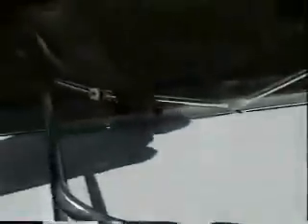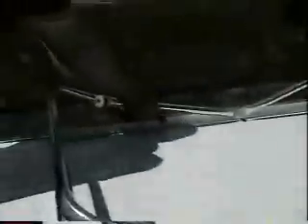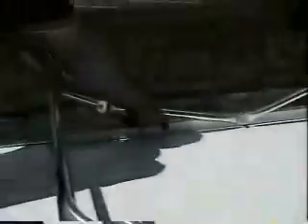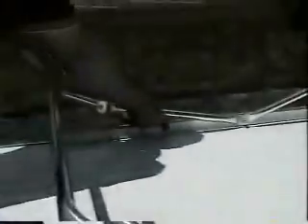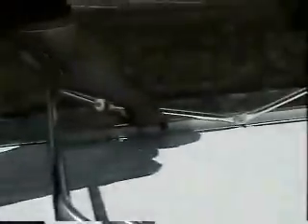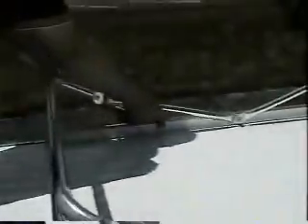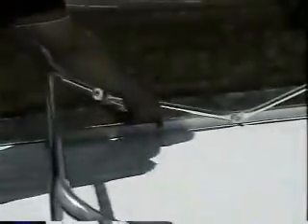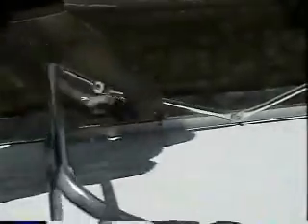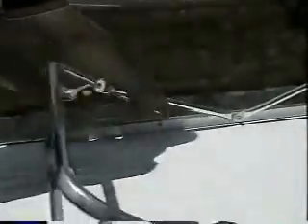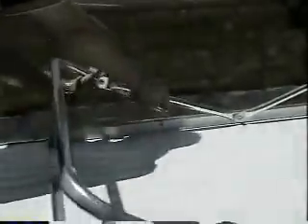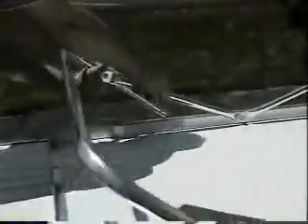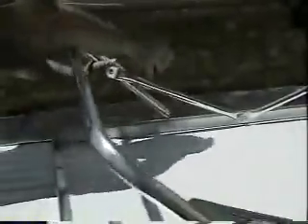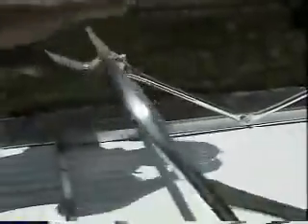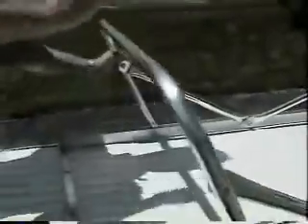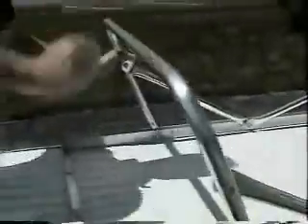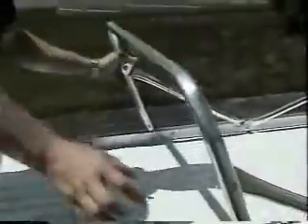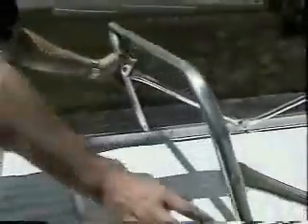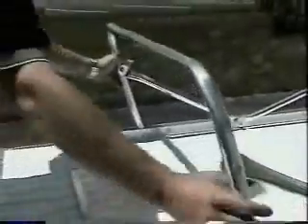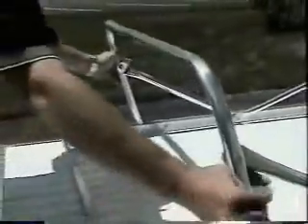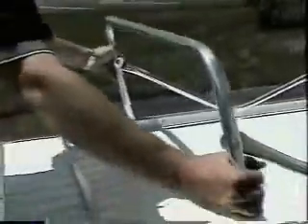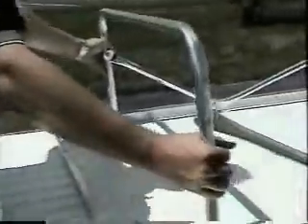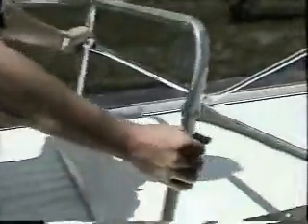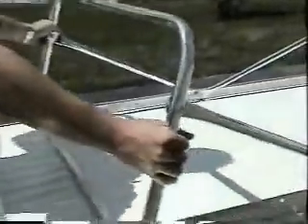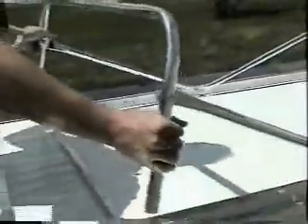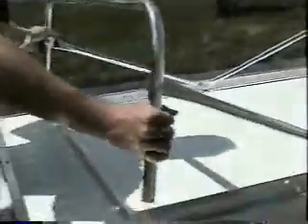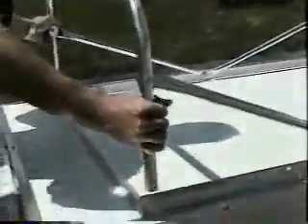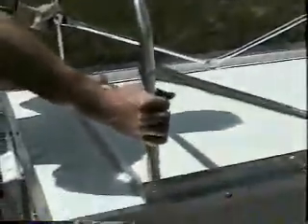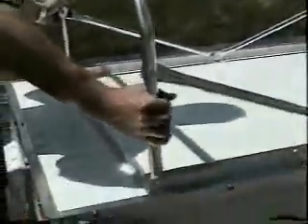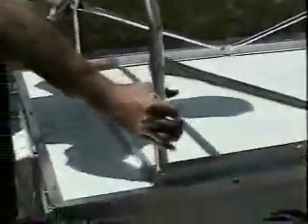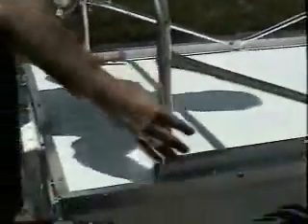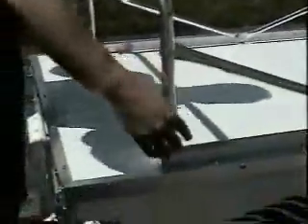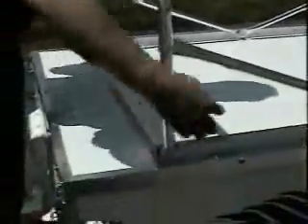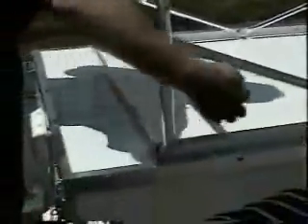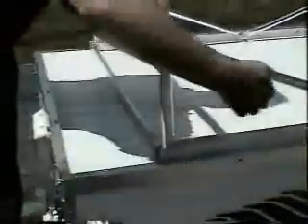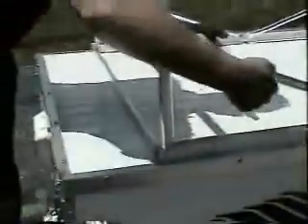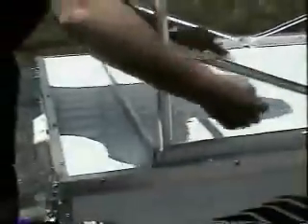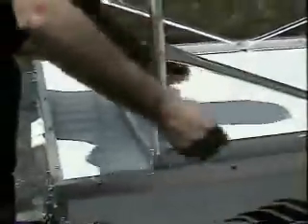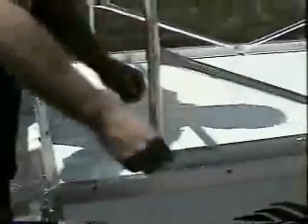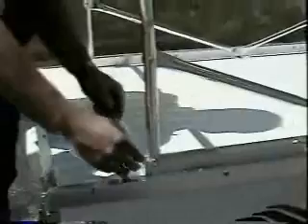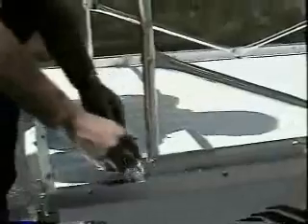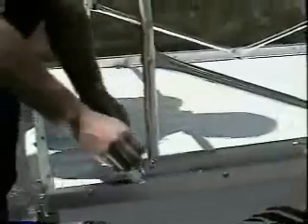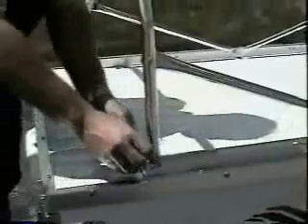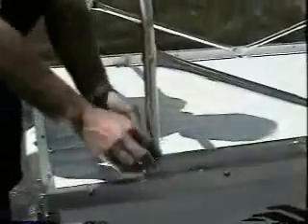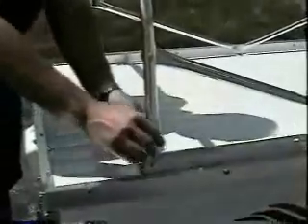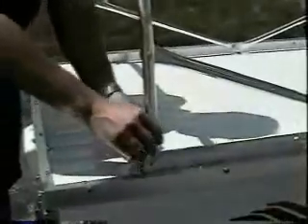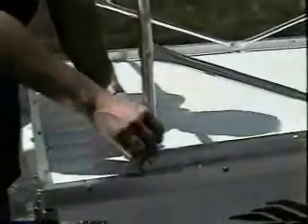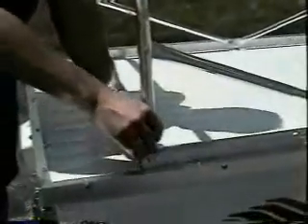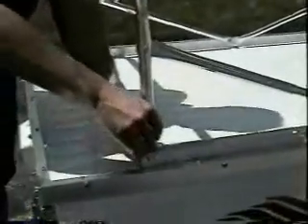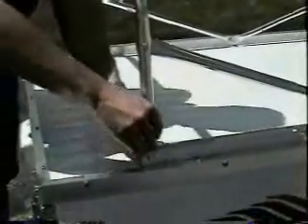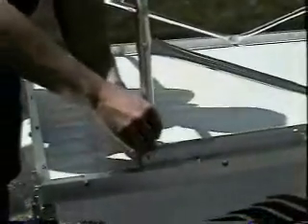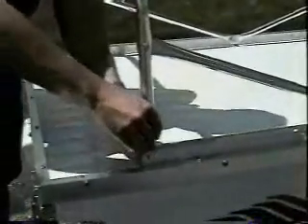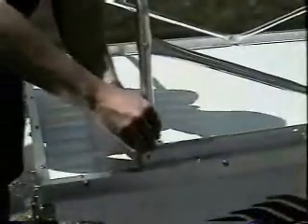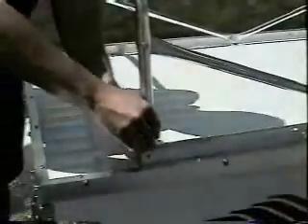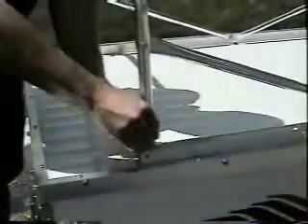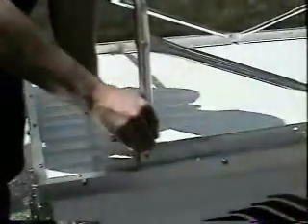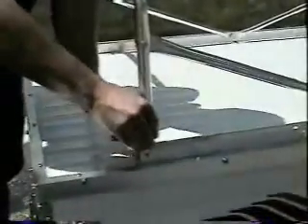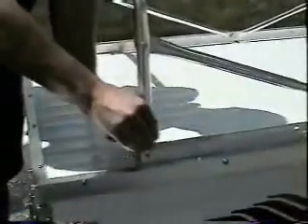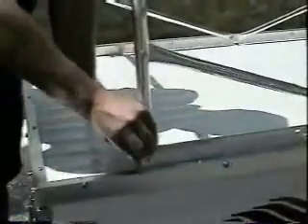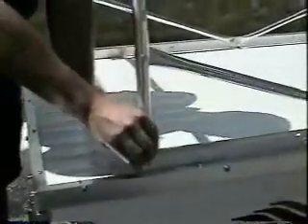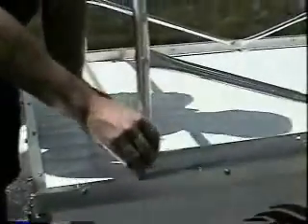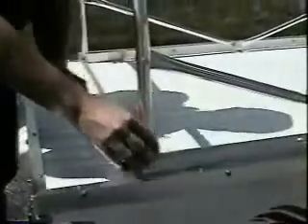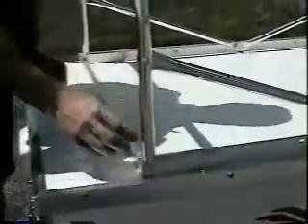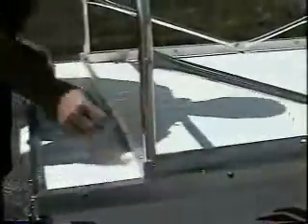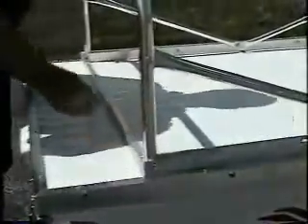You'll find the easiest way to pop these buttons is to use your two pointer fingers to get into there.